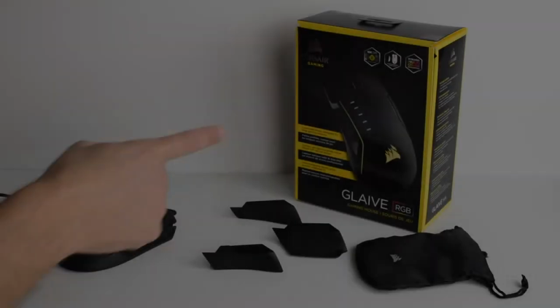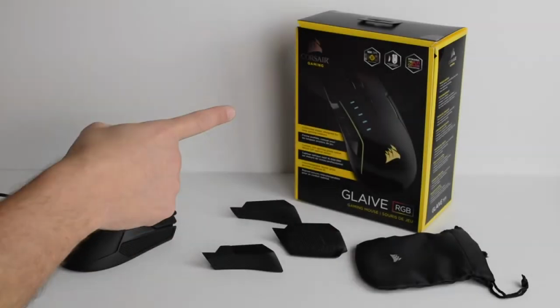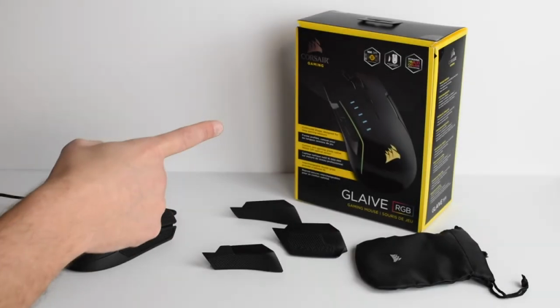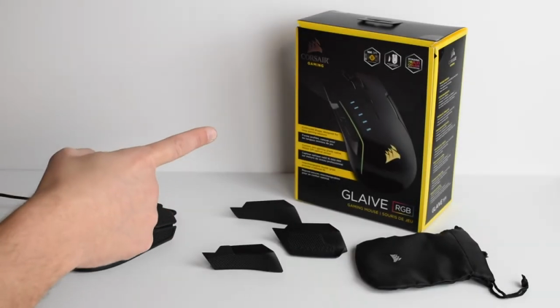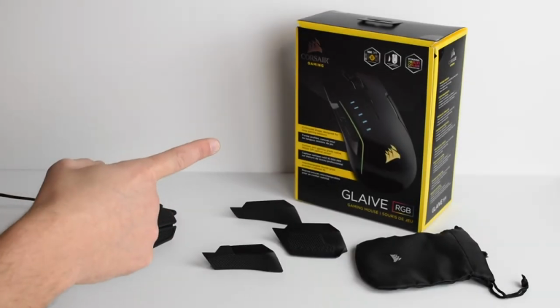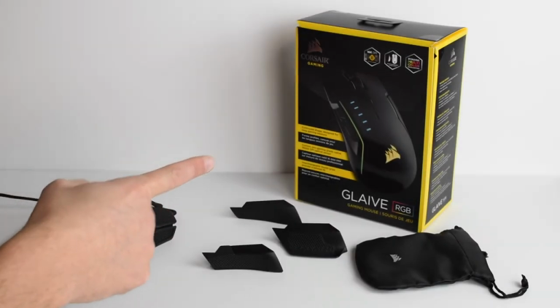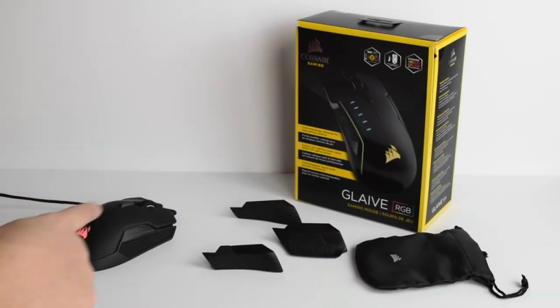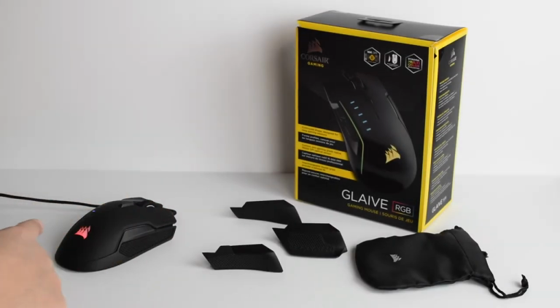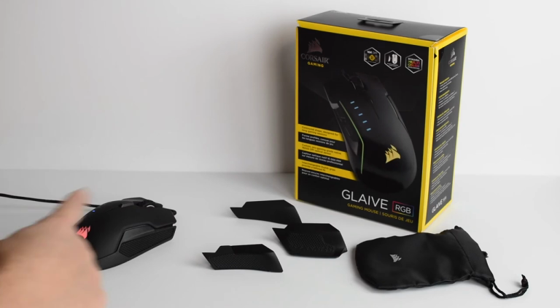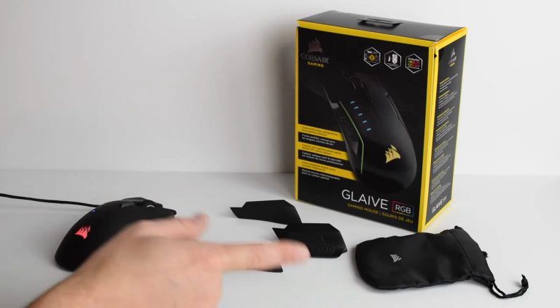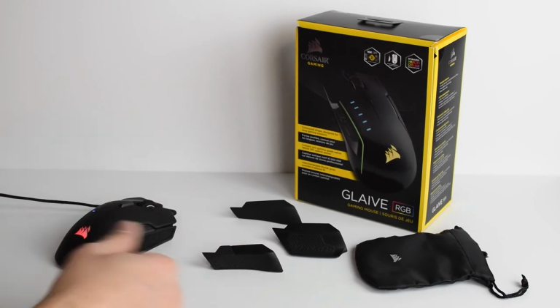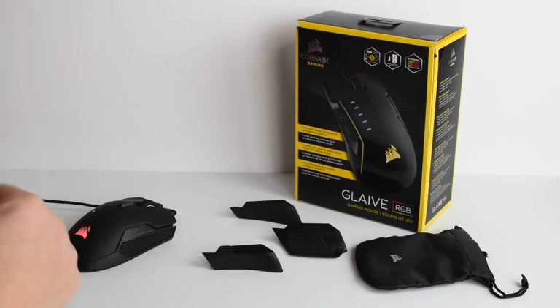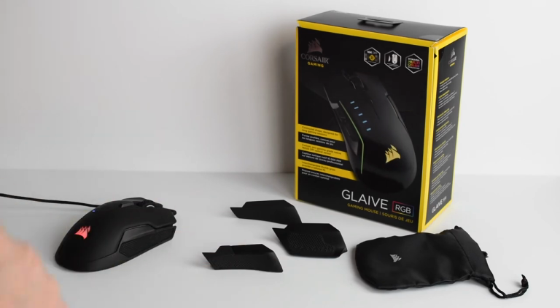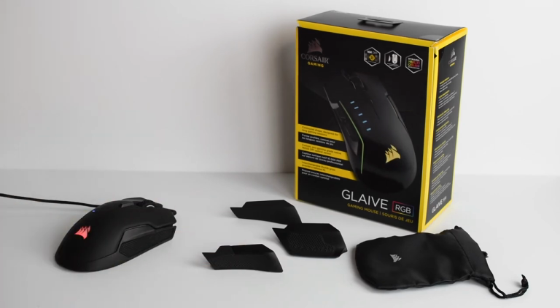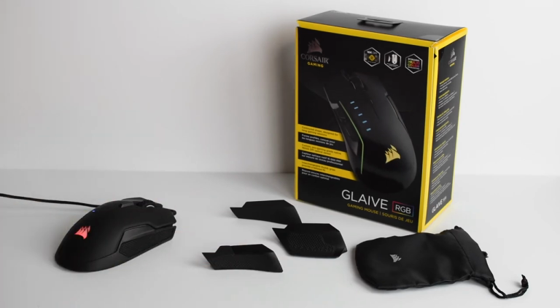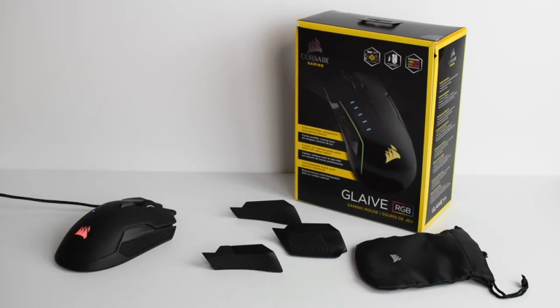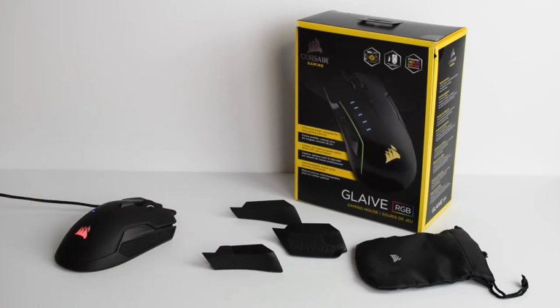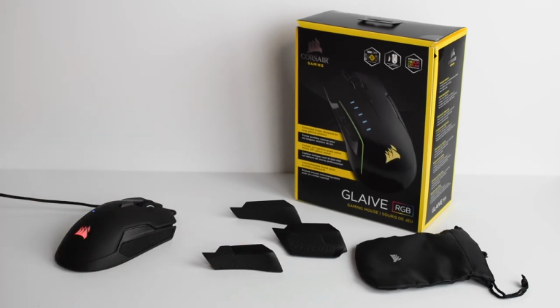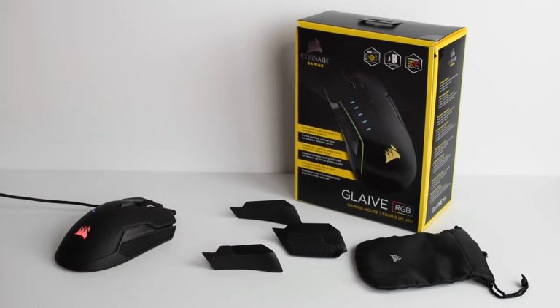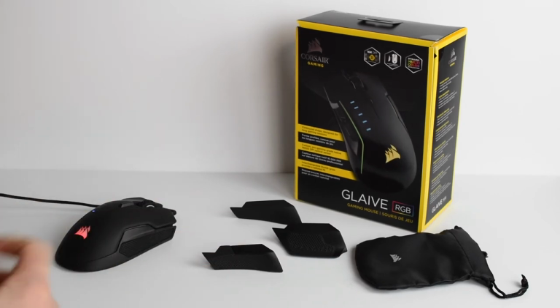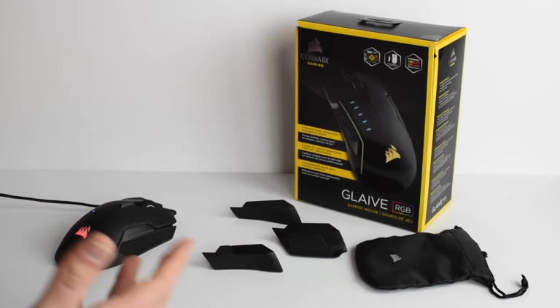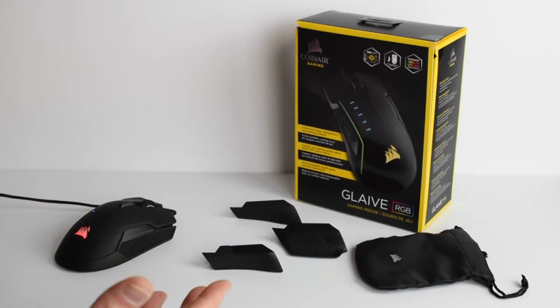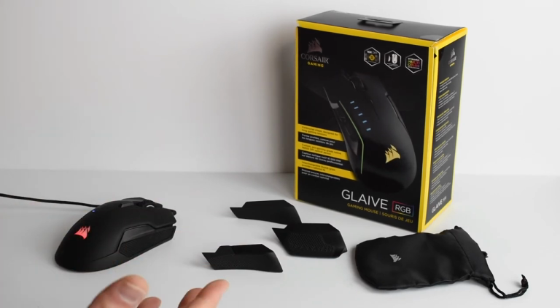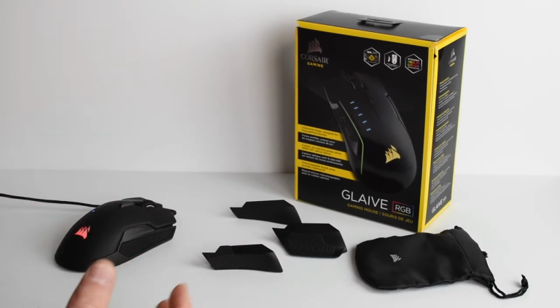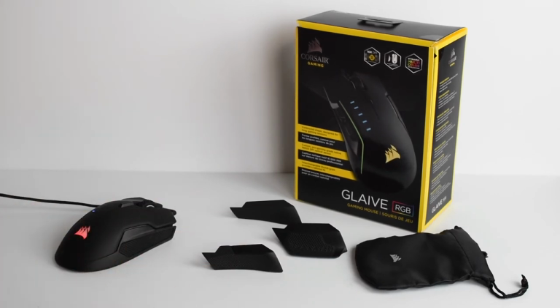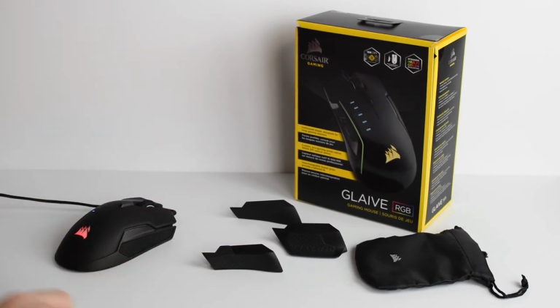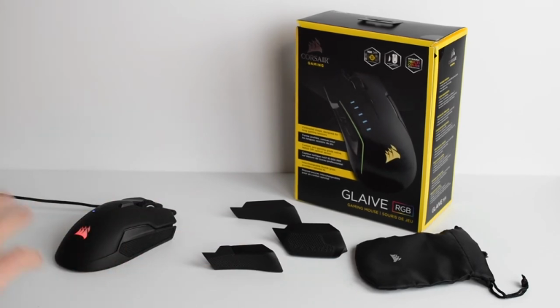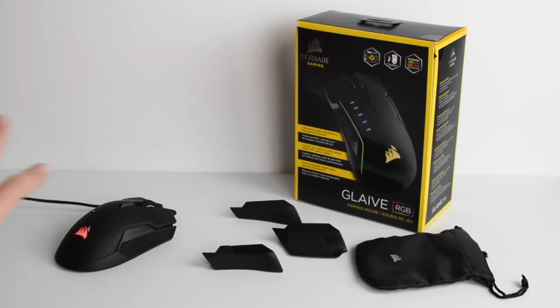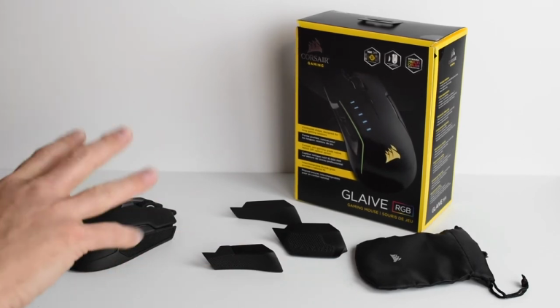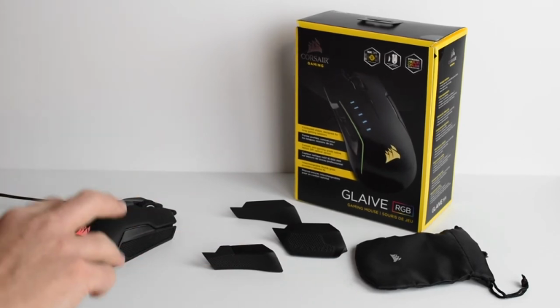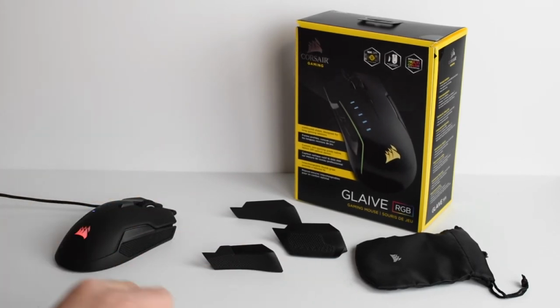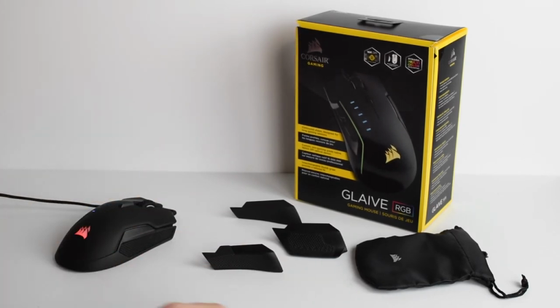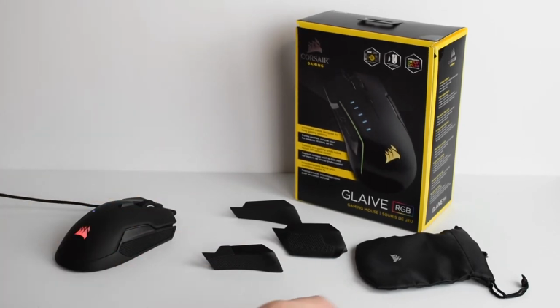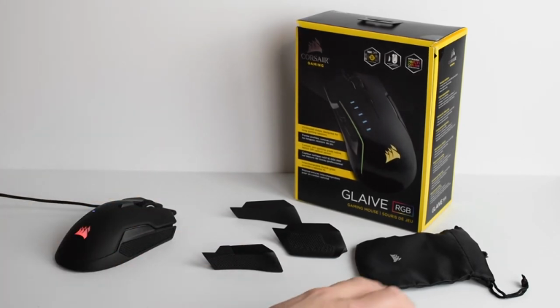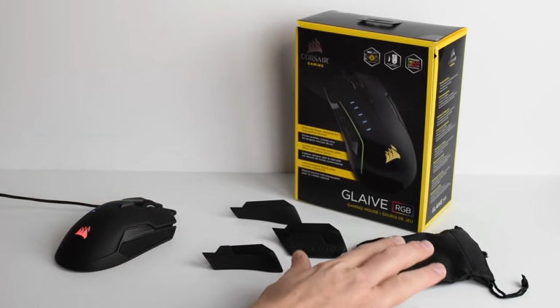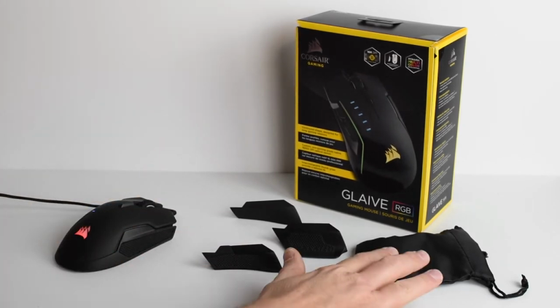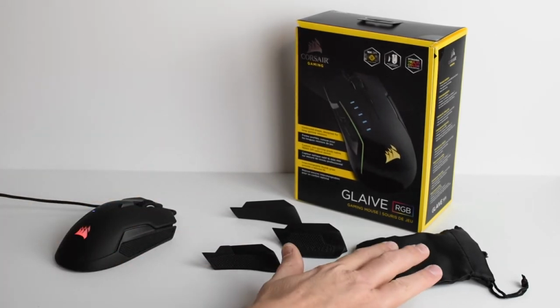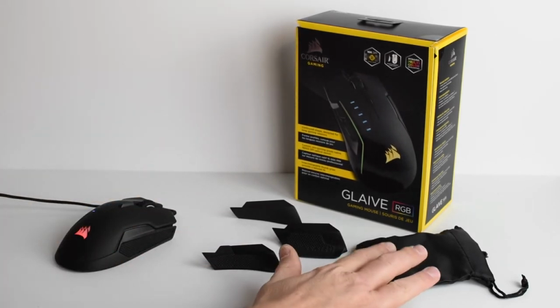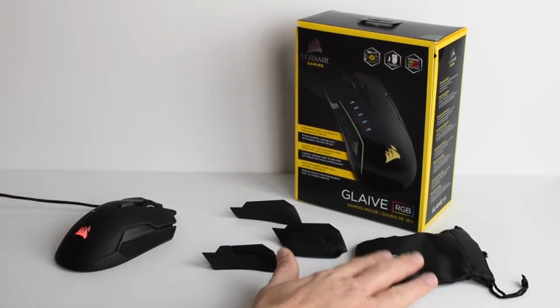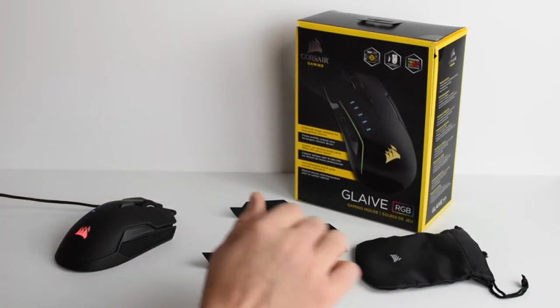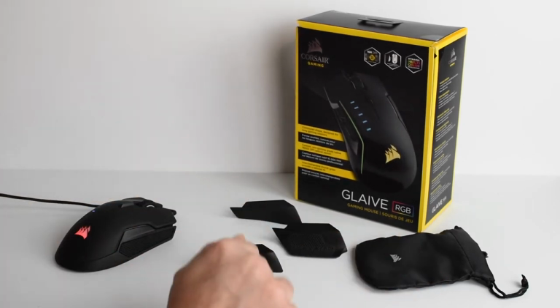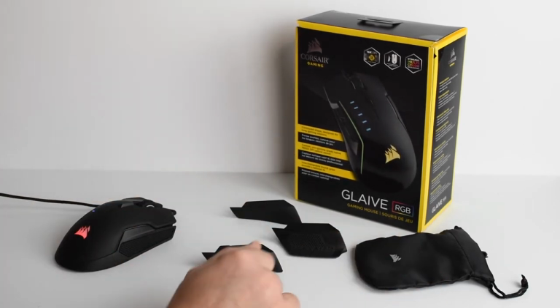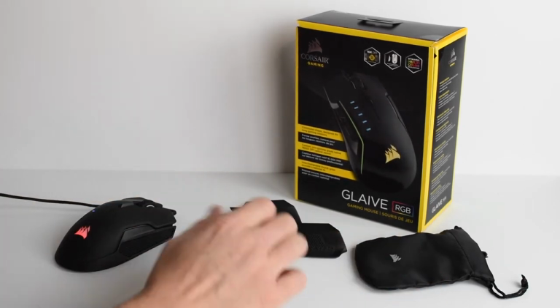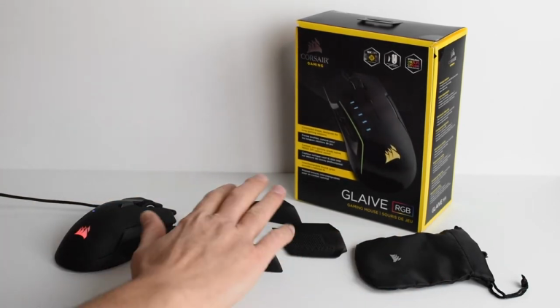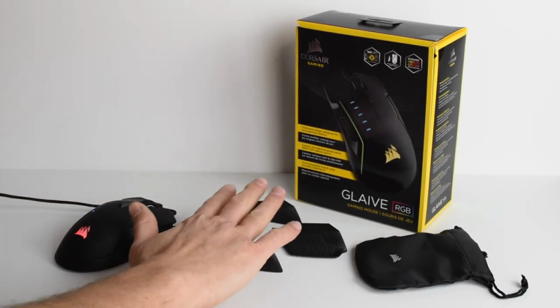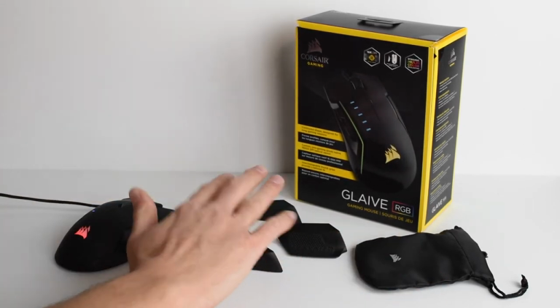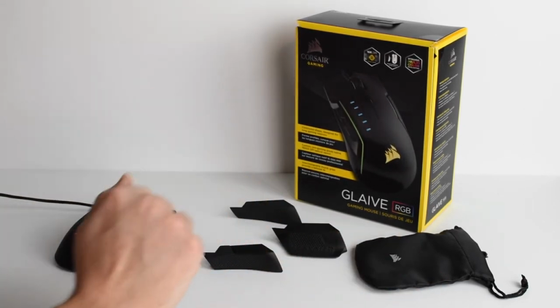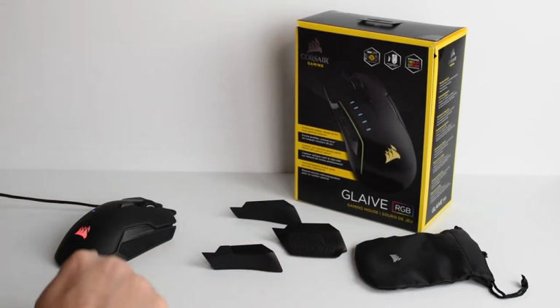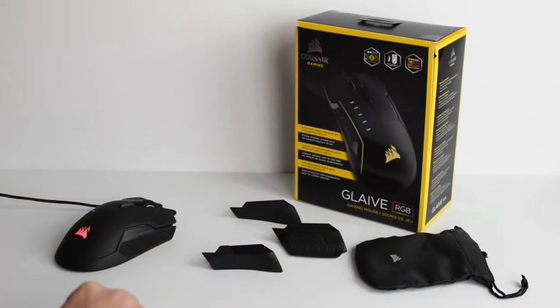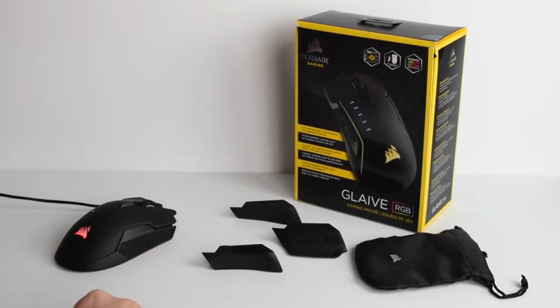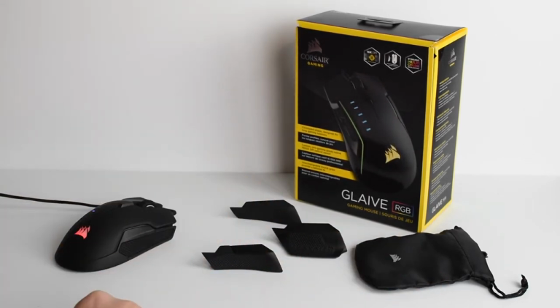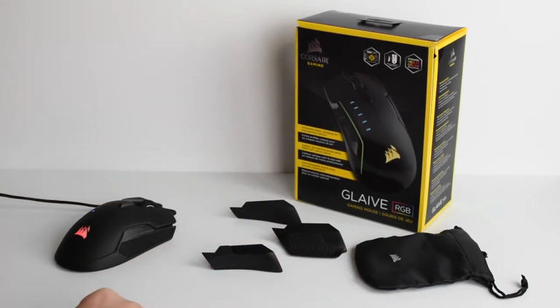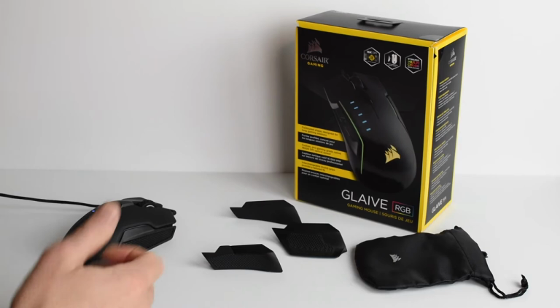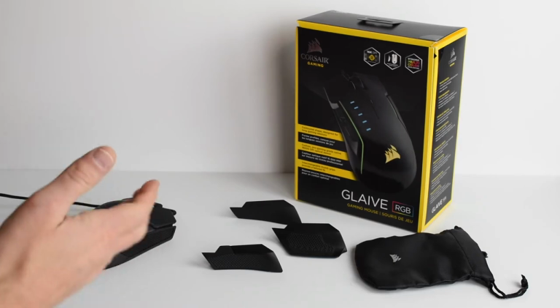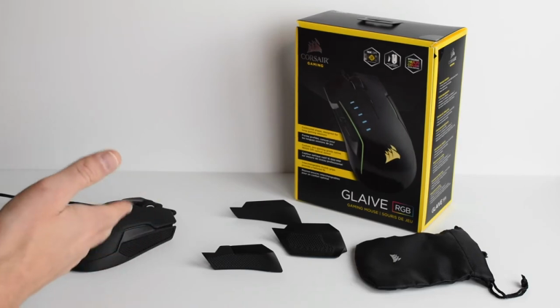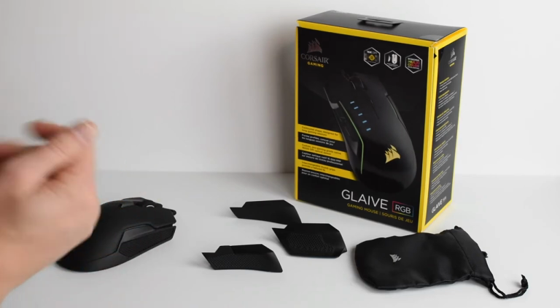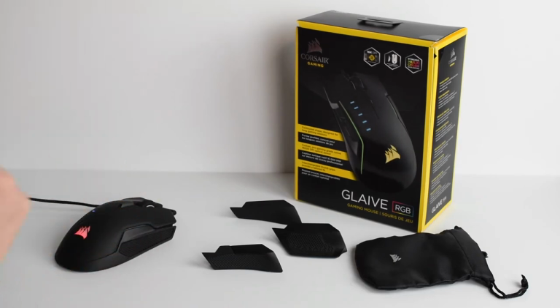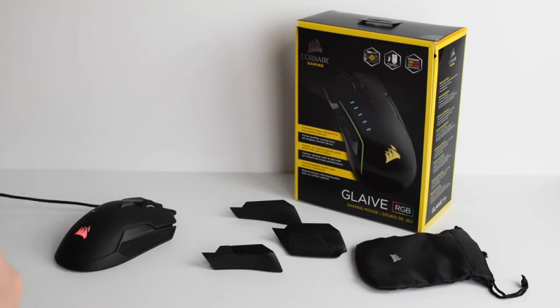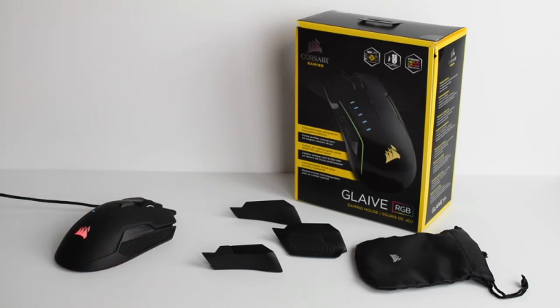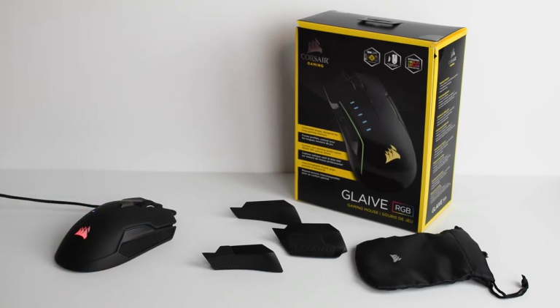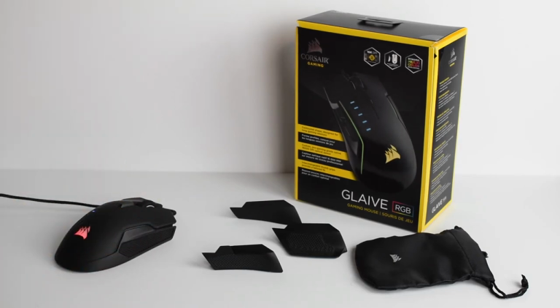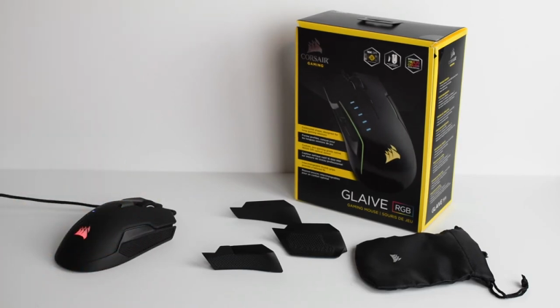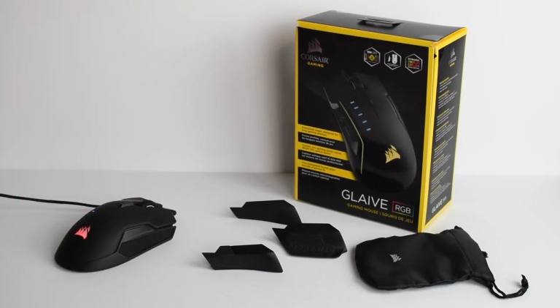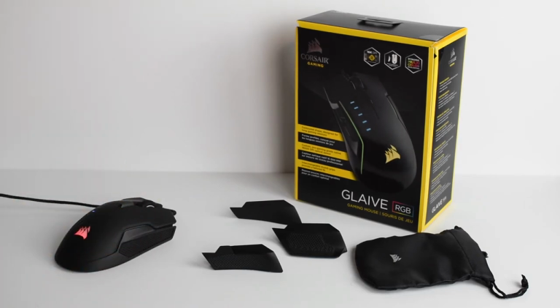Alright, so now let's talk about our Corsair Glaive. This is everything that comes in the box — you get your bag, your three different thumb grips, and your mouse.